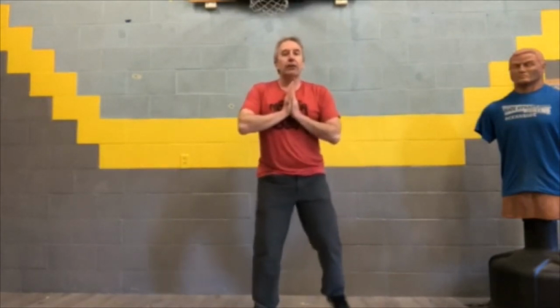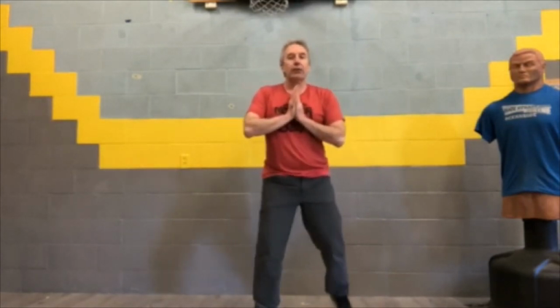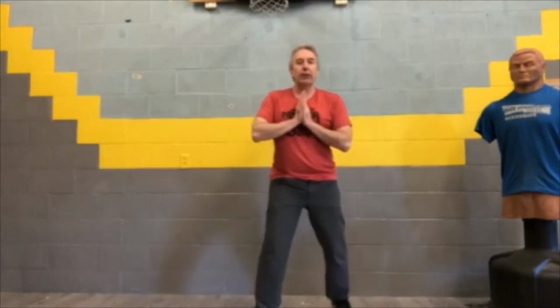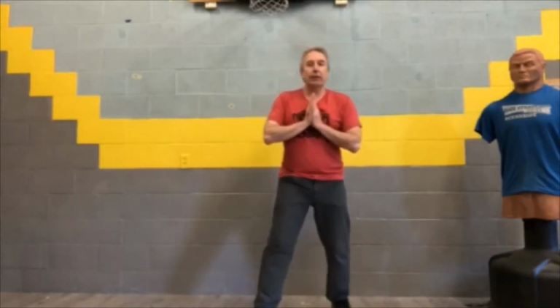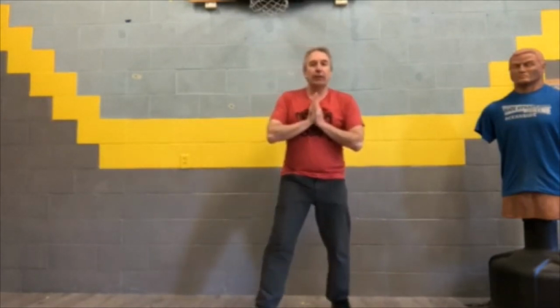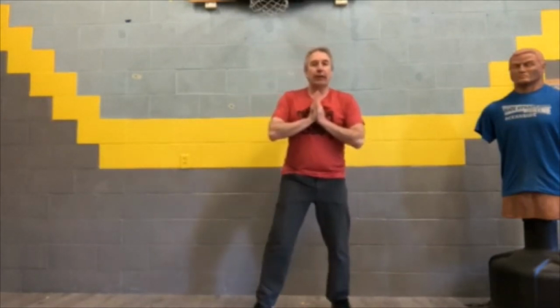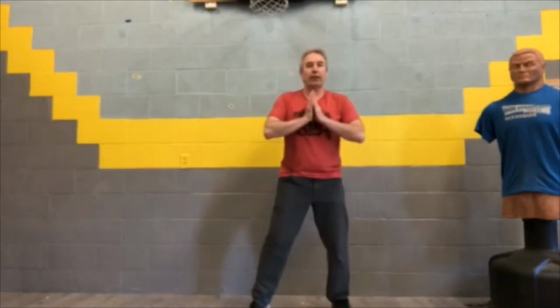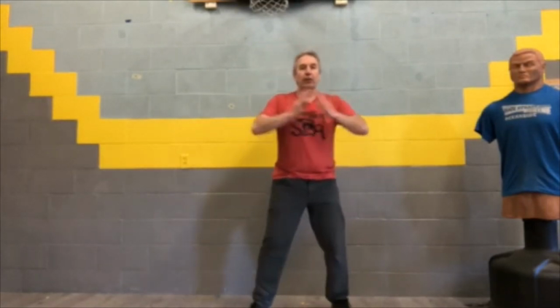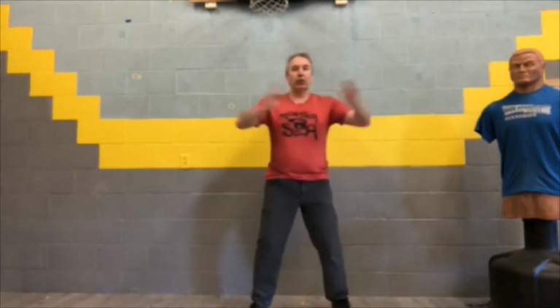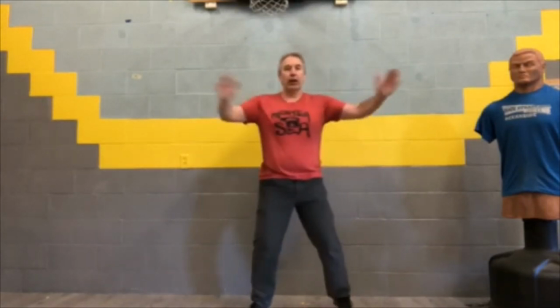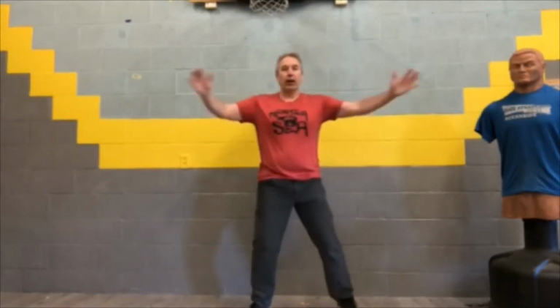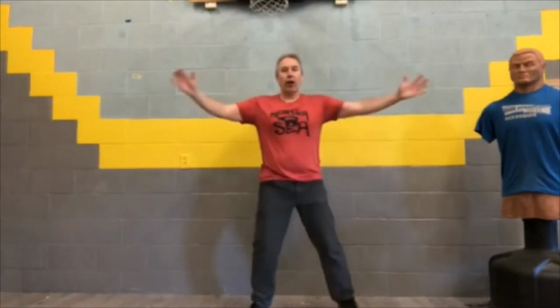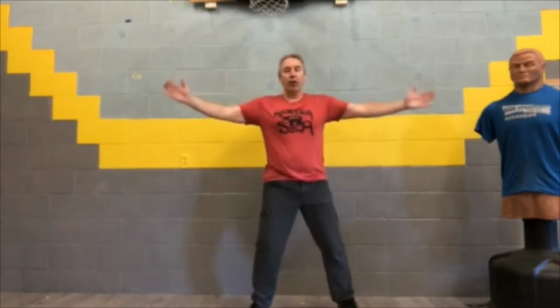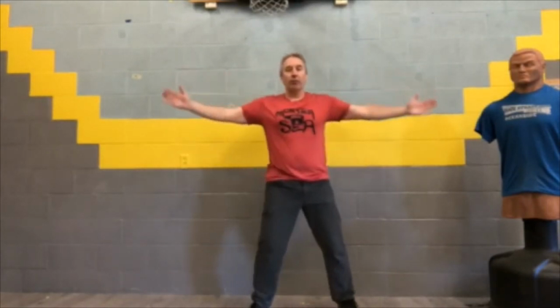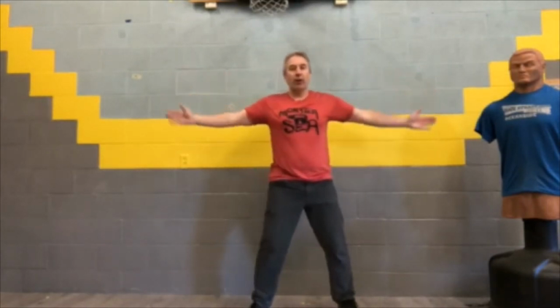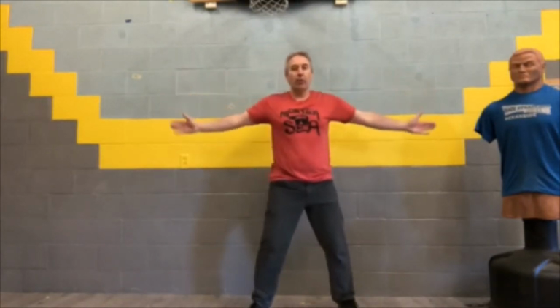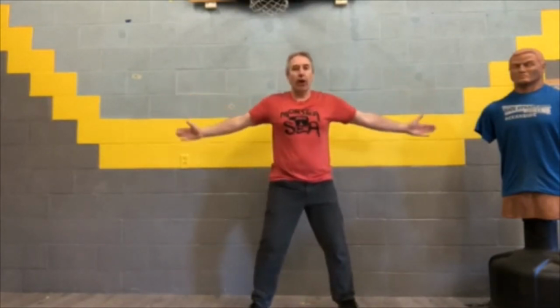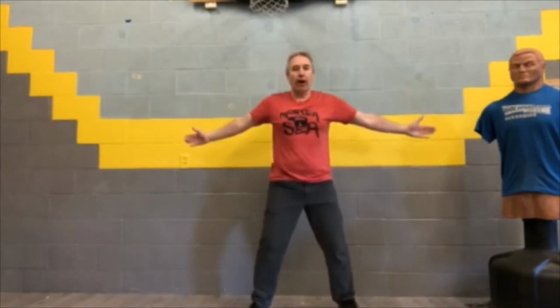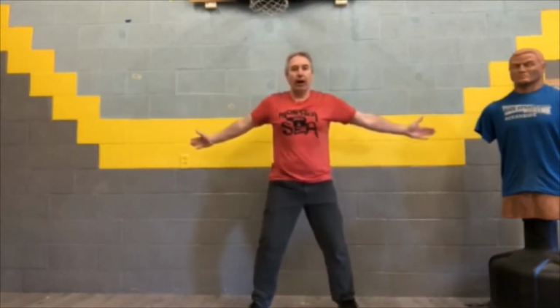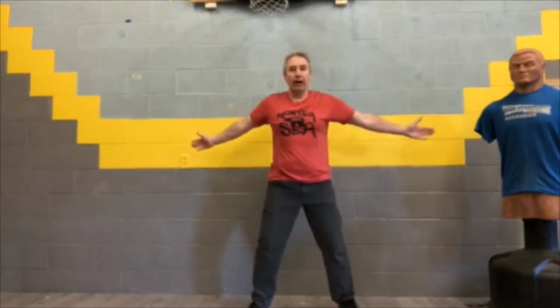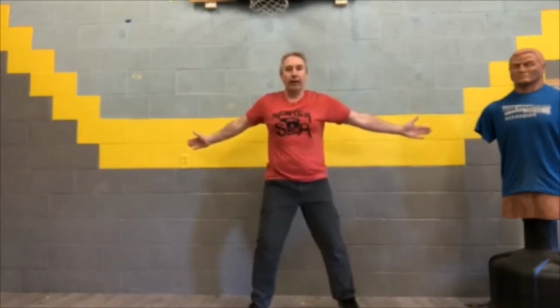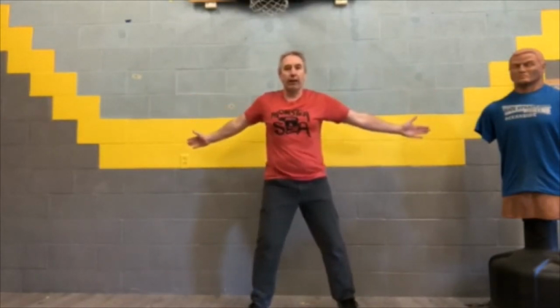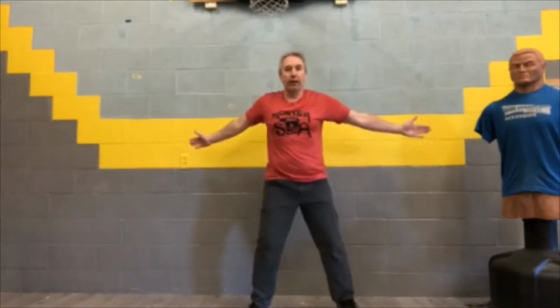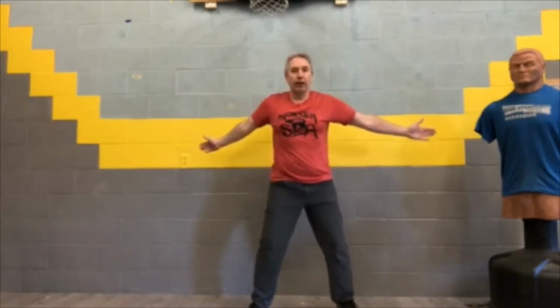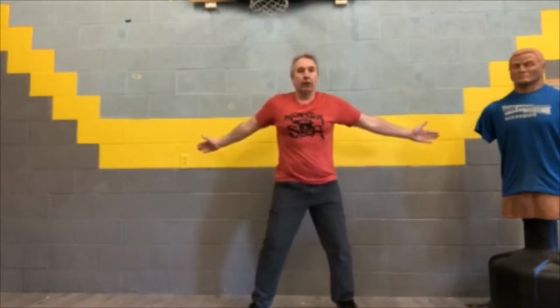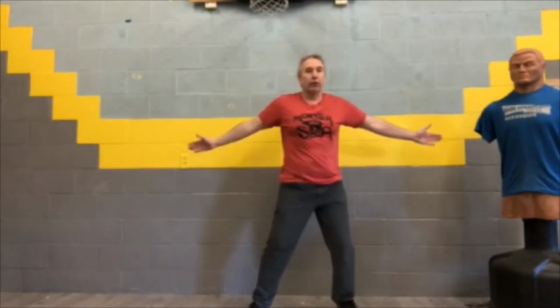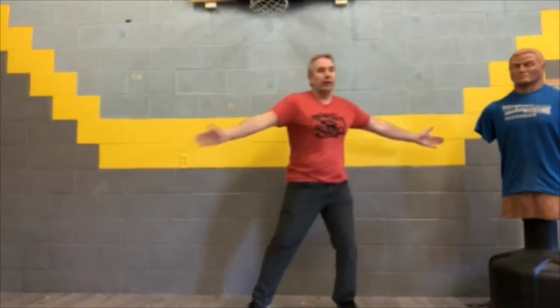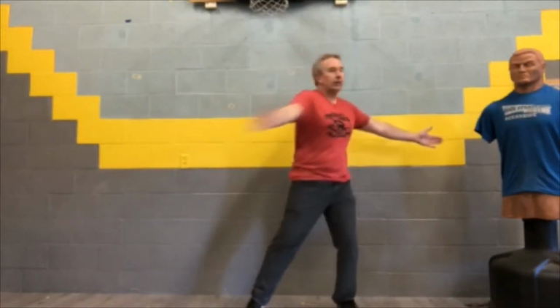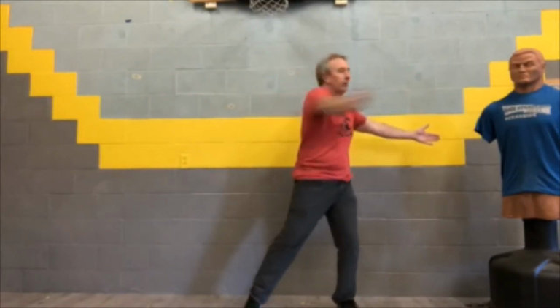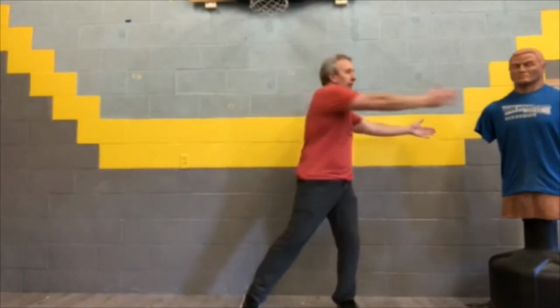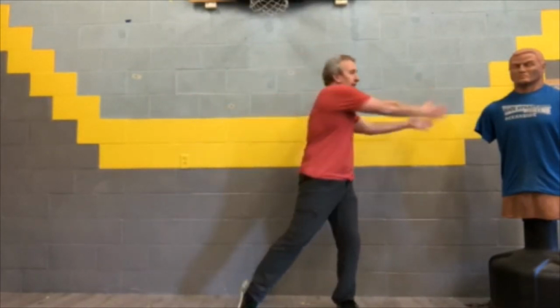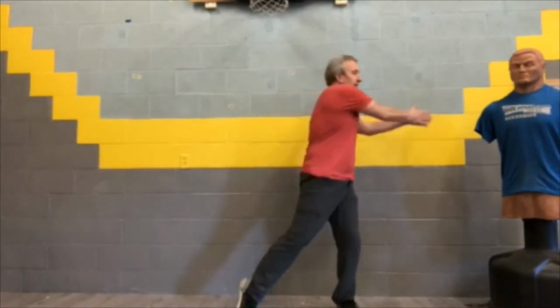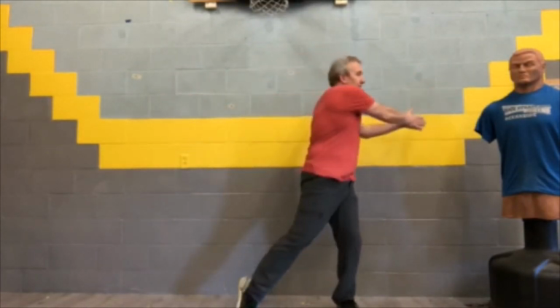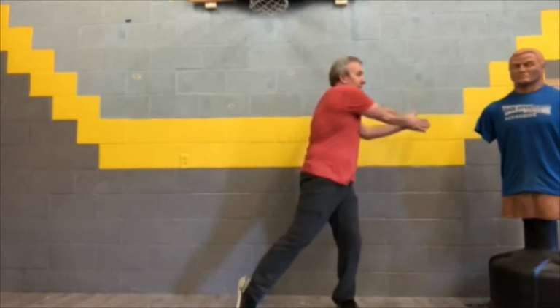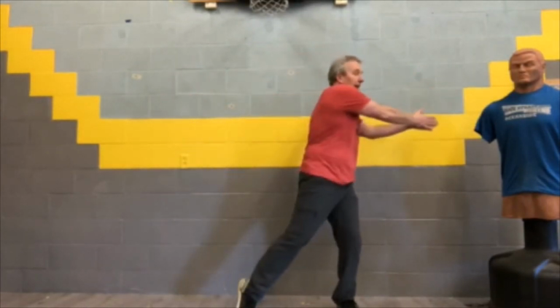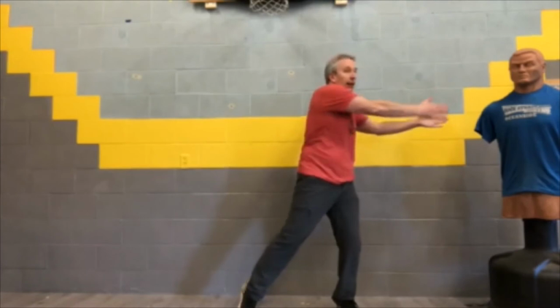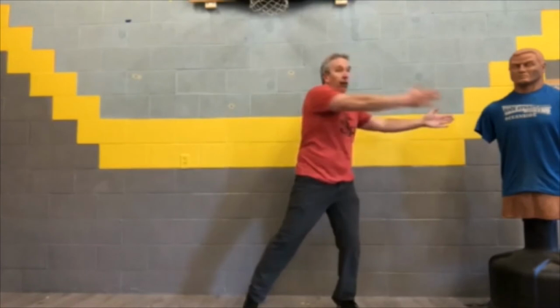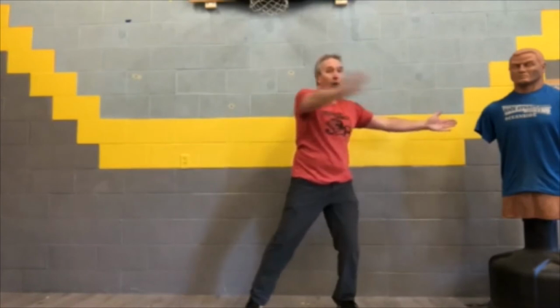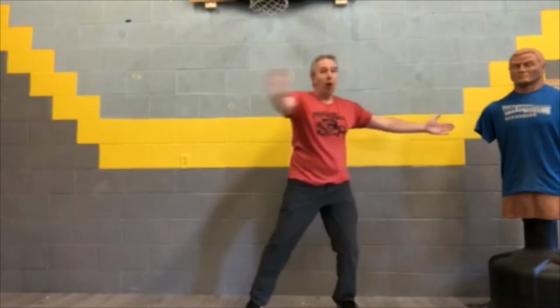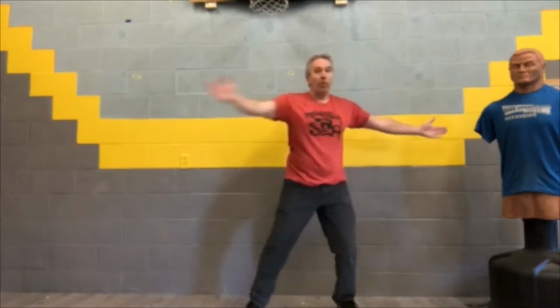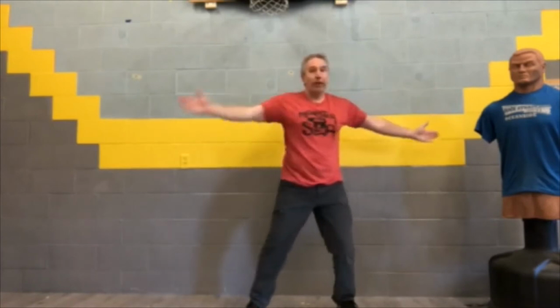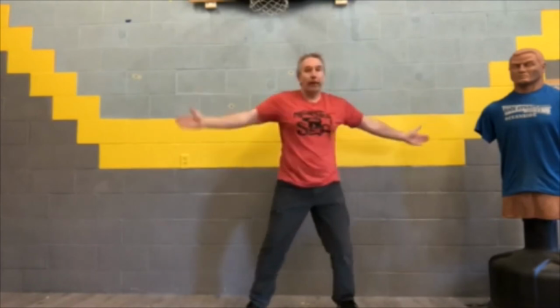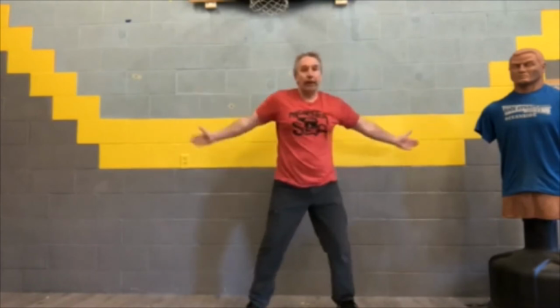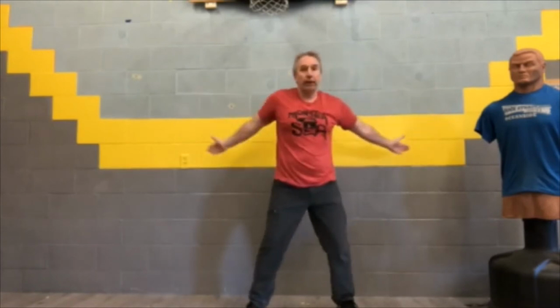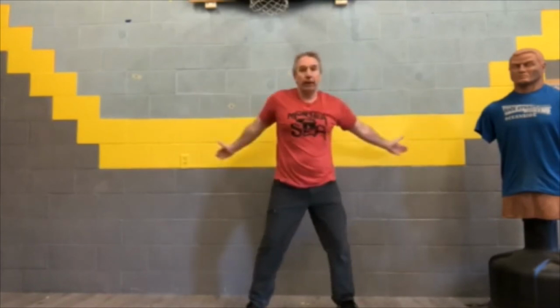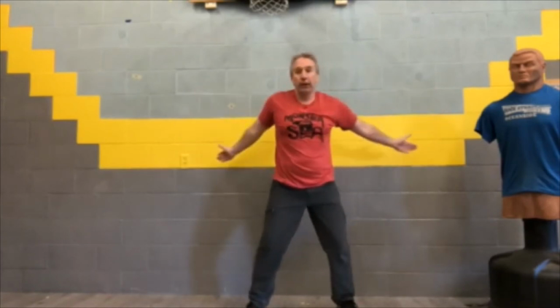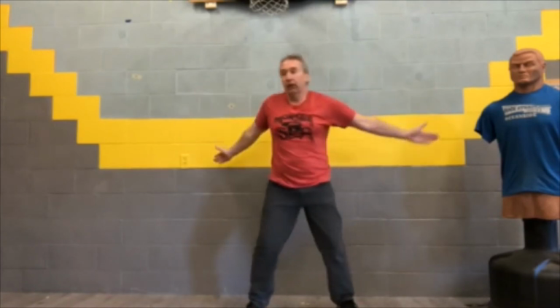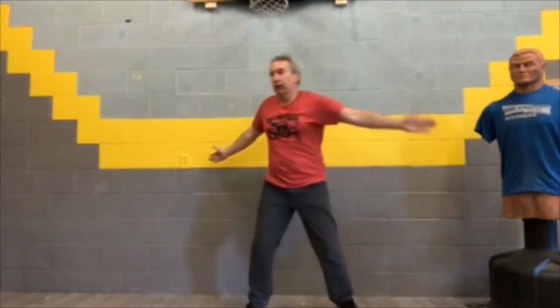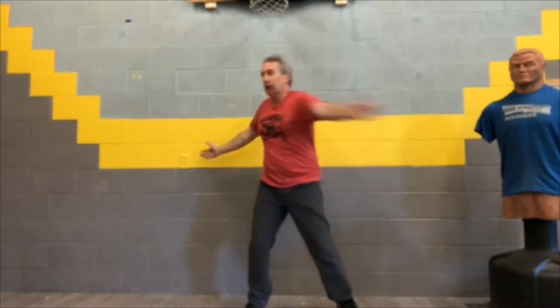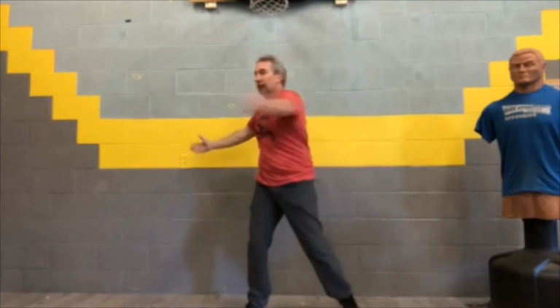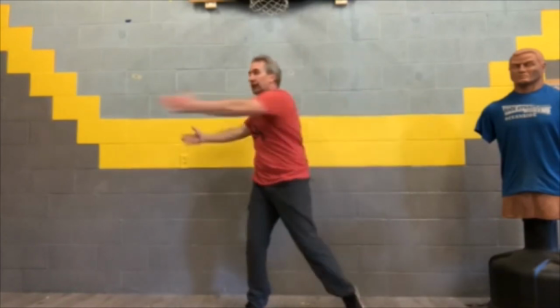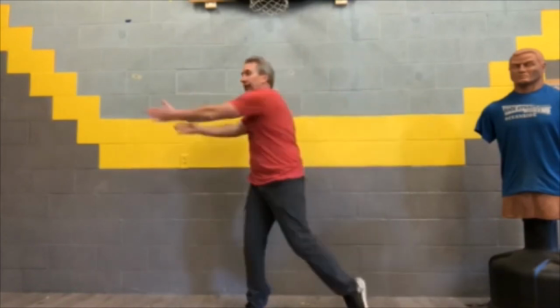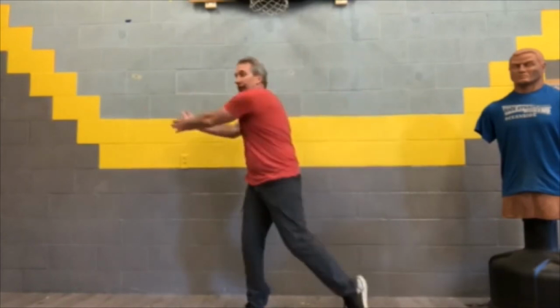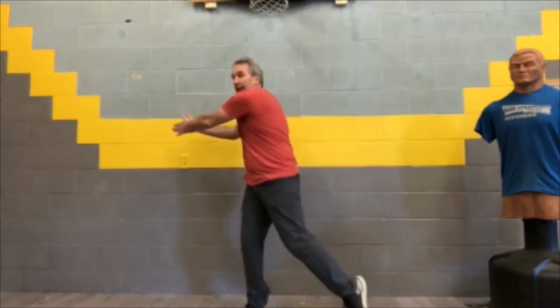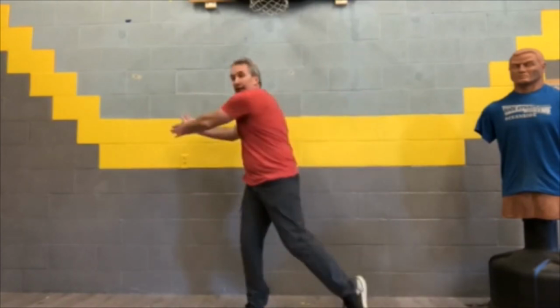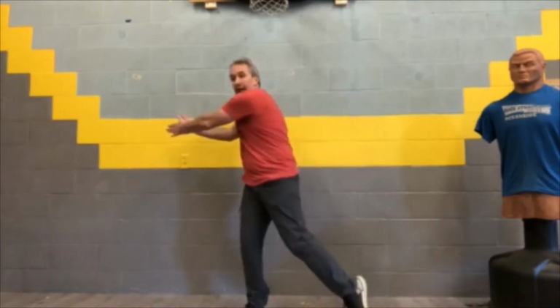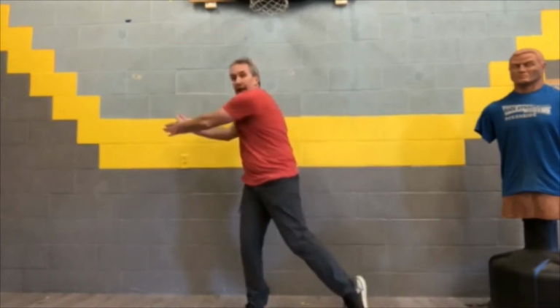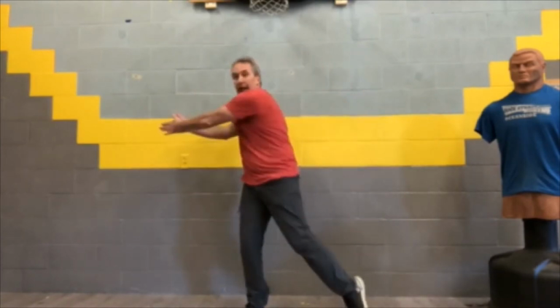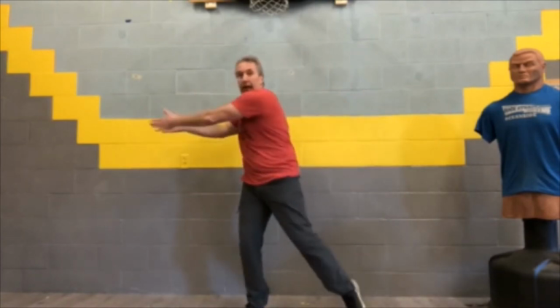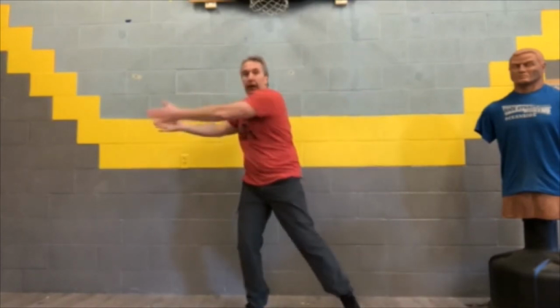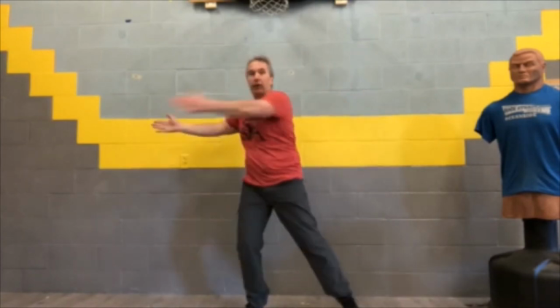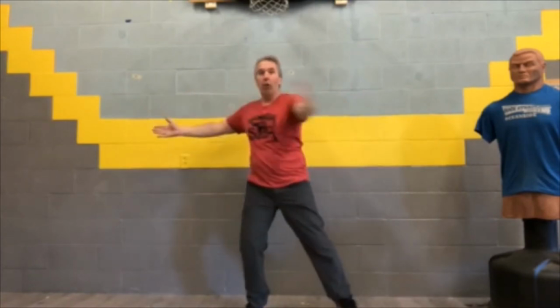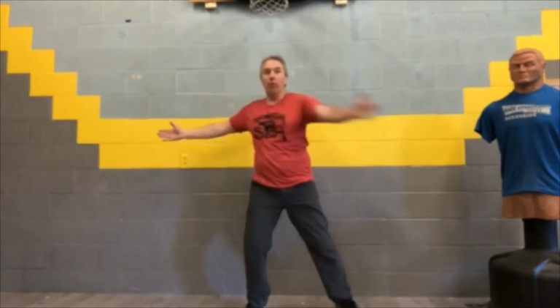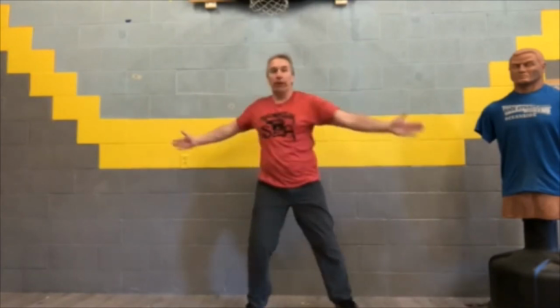Just like we did in the chair, arms out wide — twist to one side, open, twist to the other side, and open. Twist, open, twist, open.